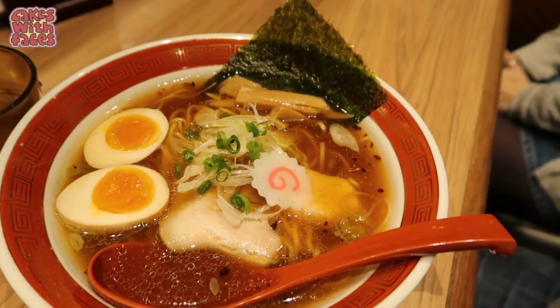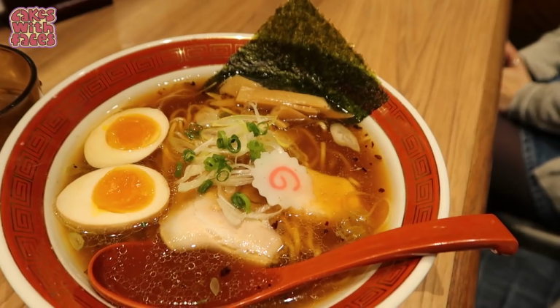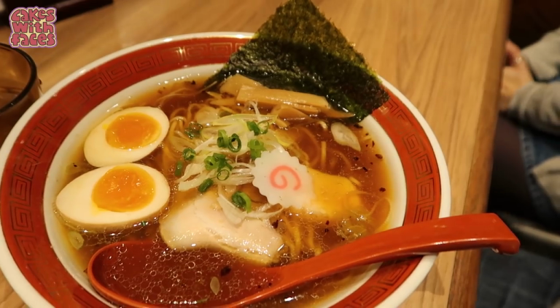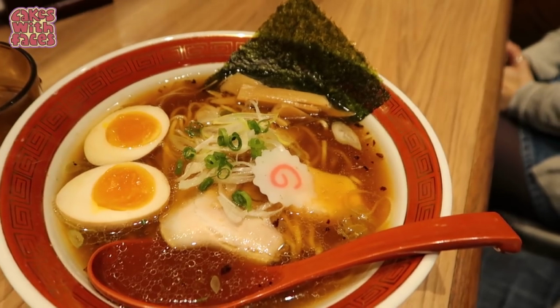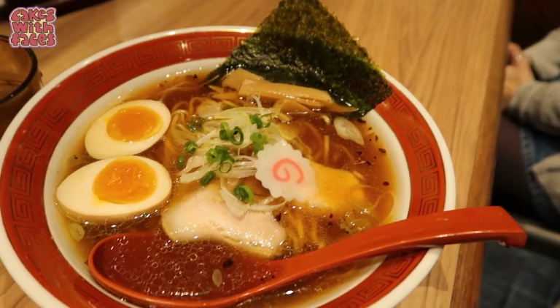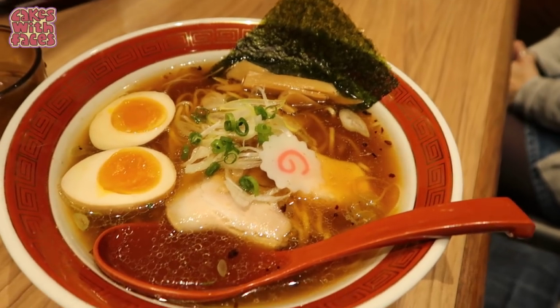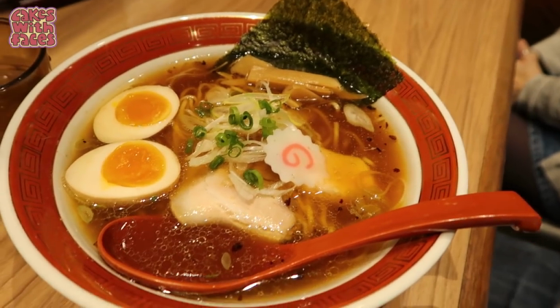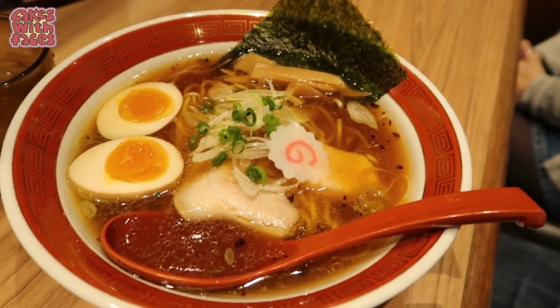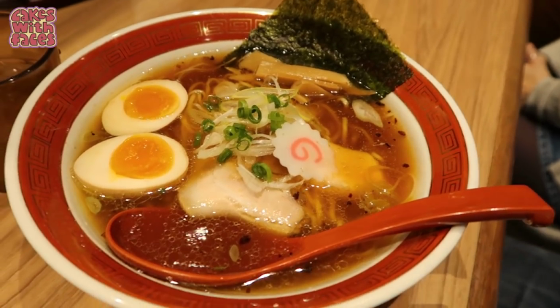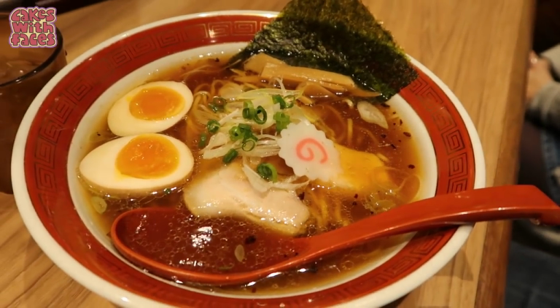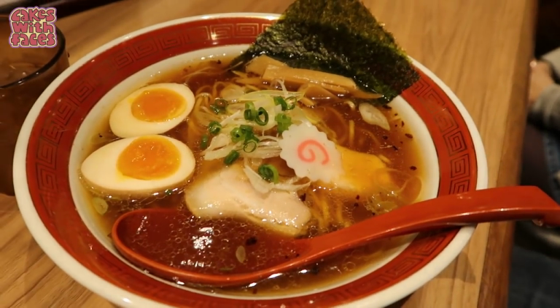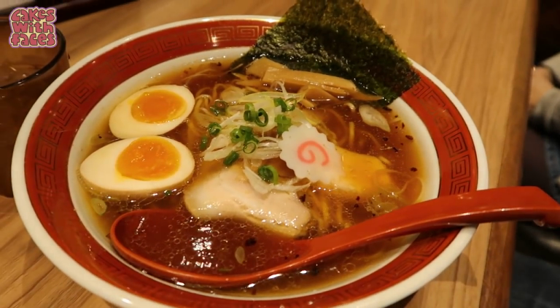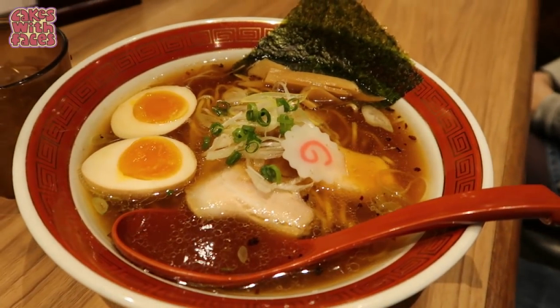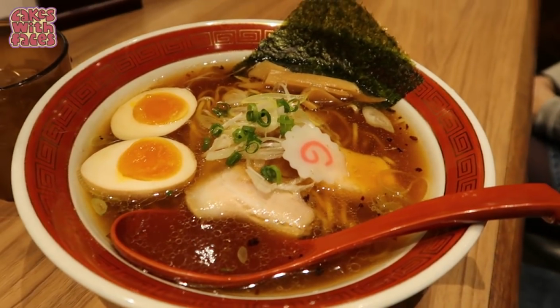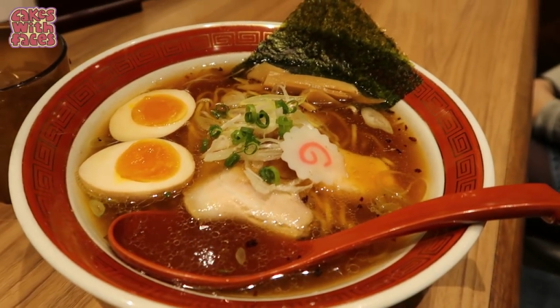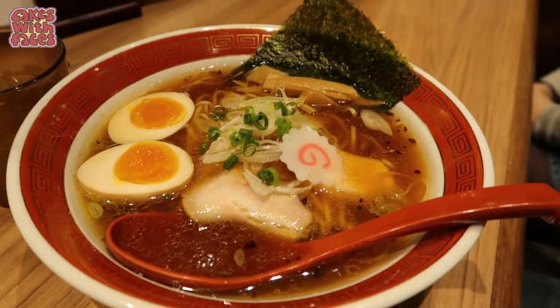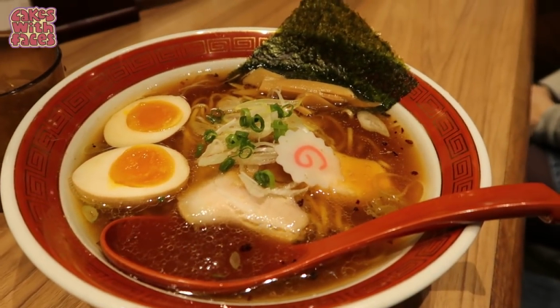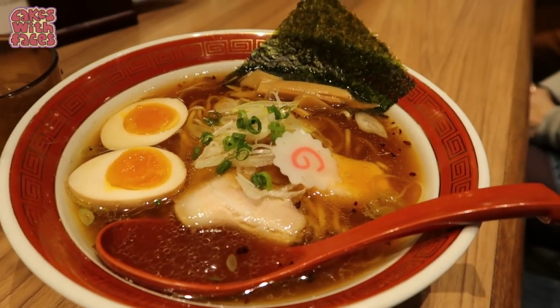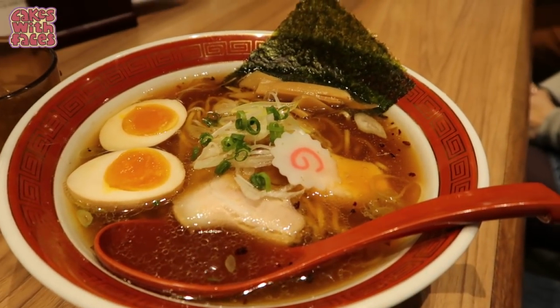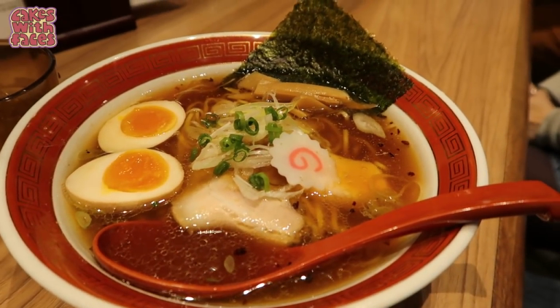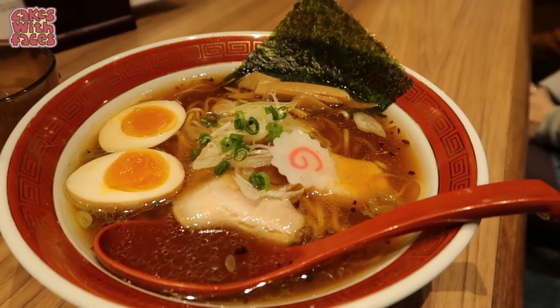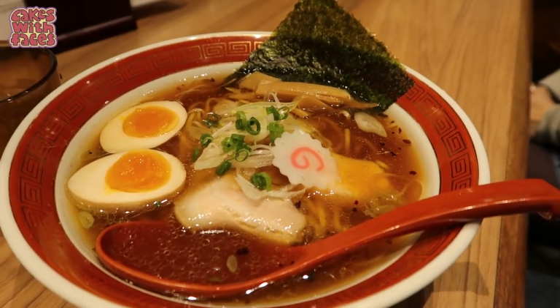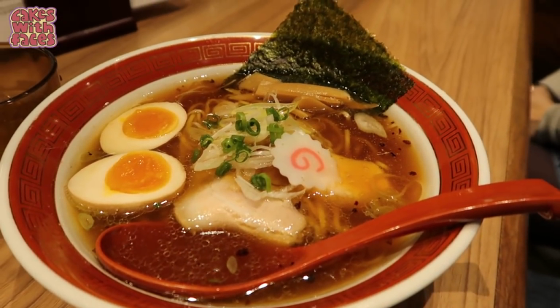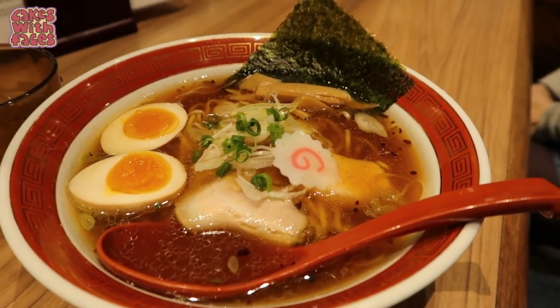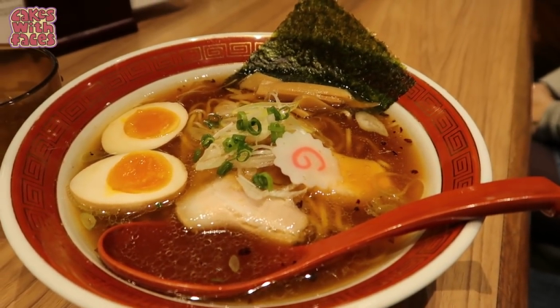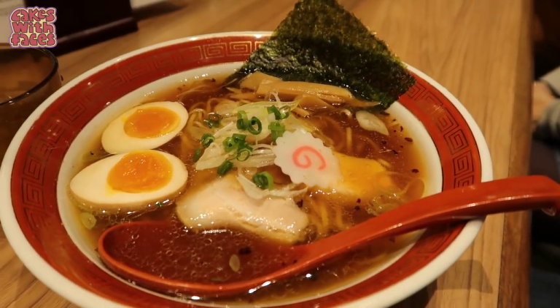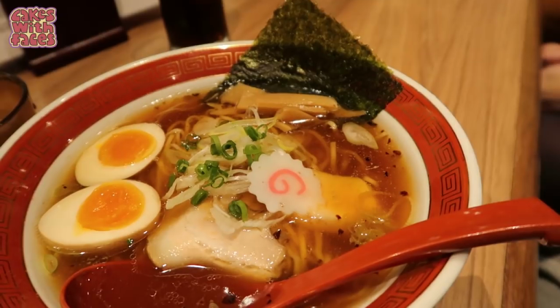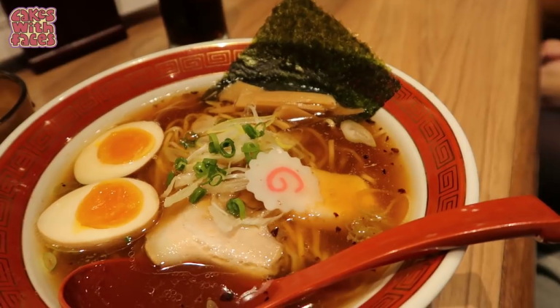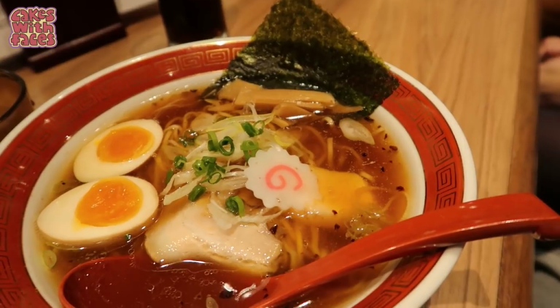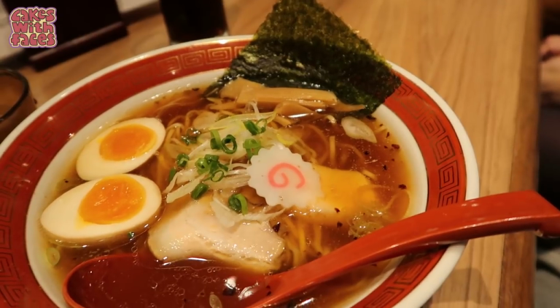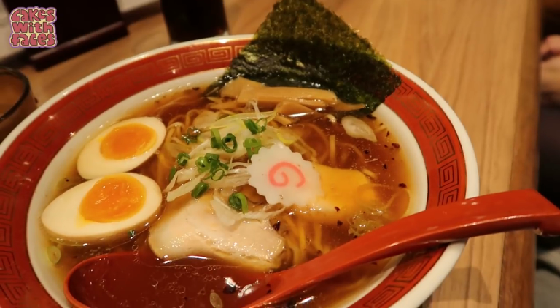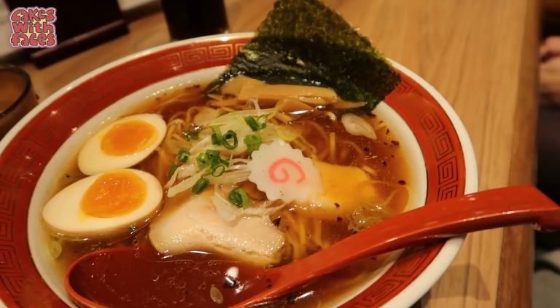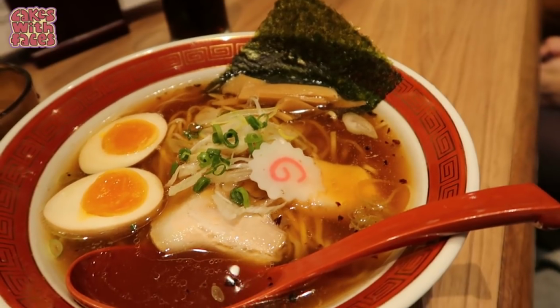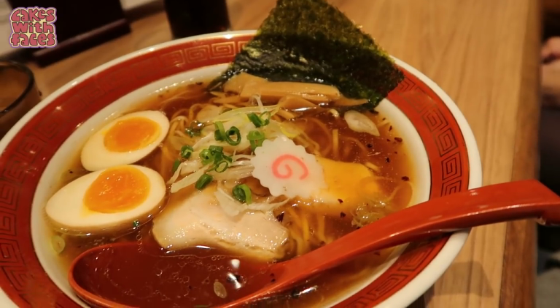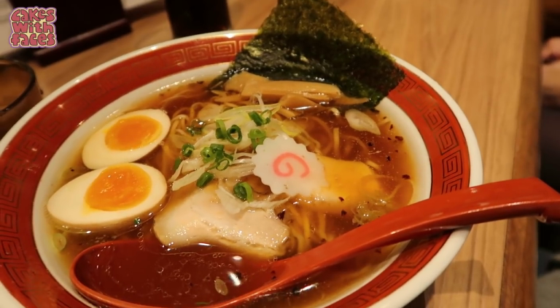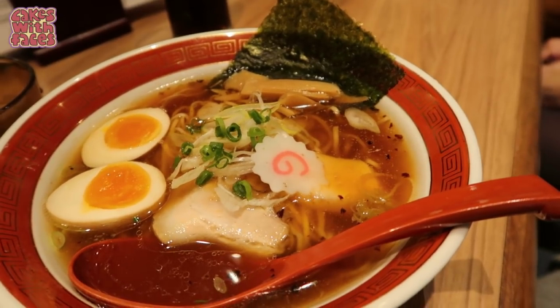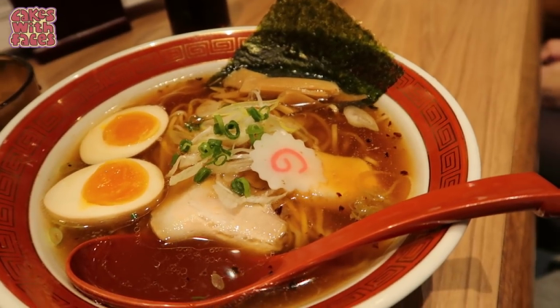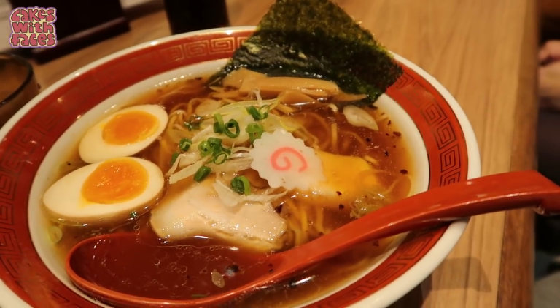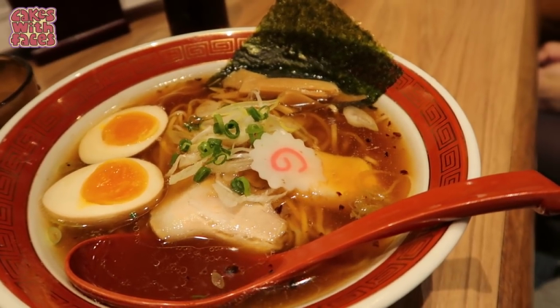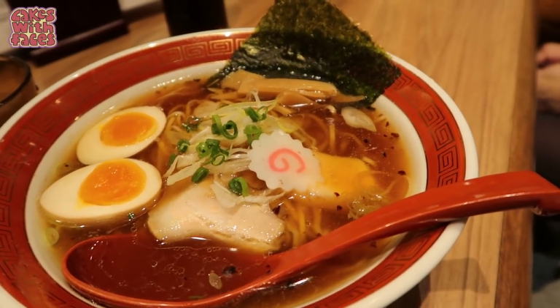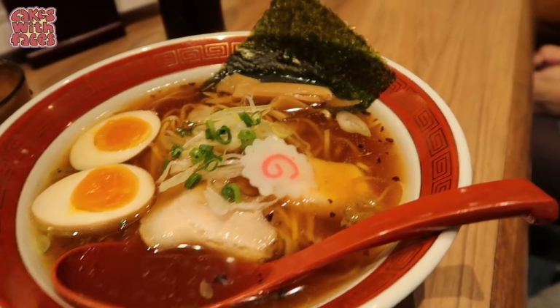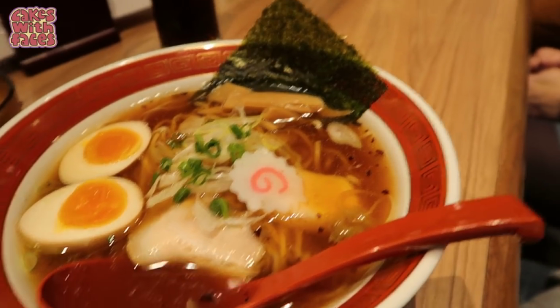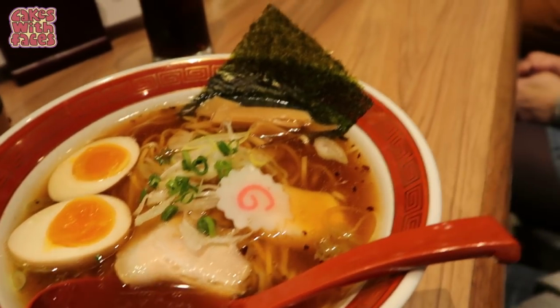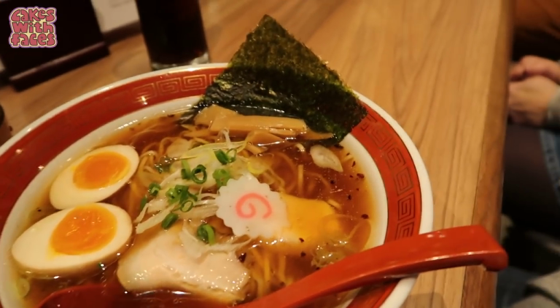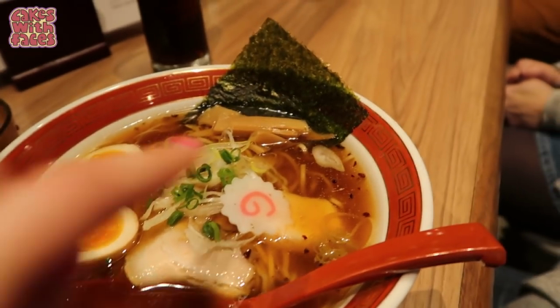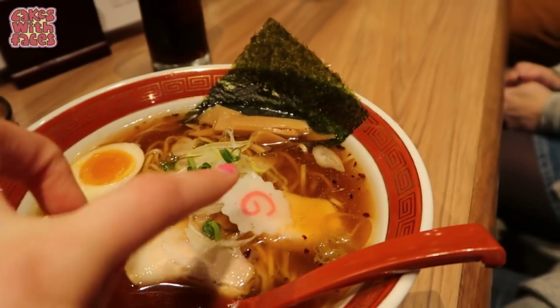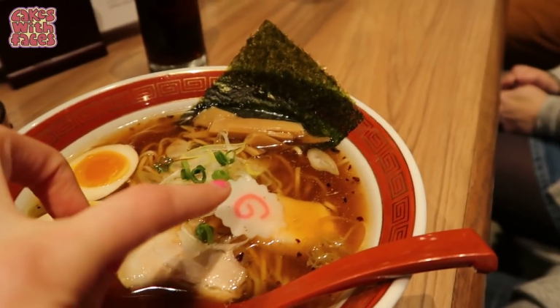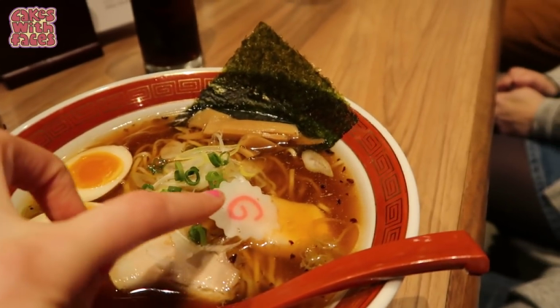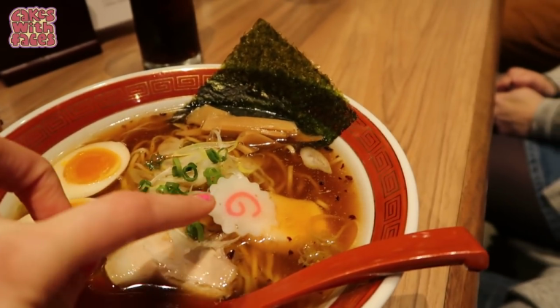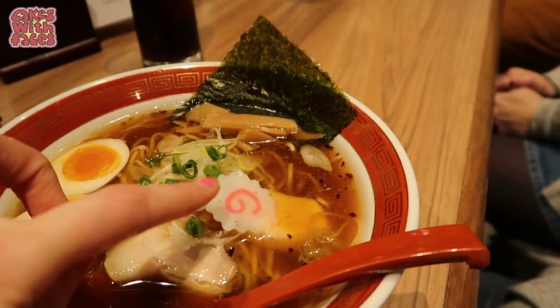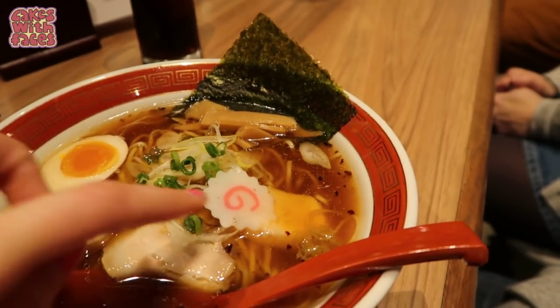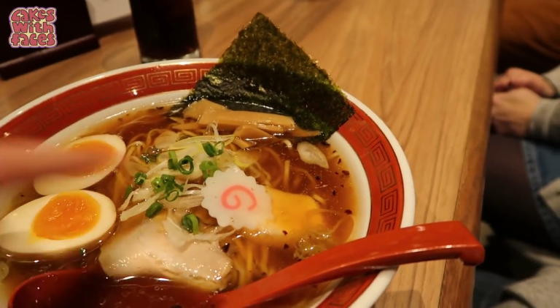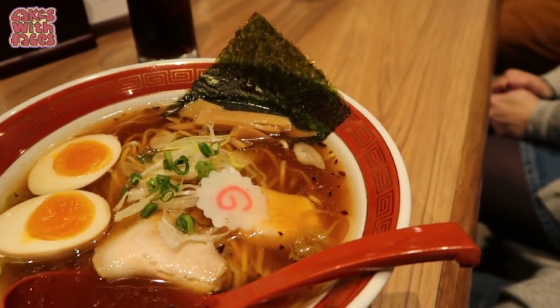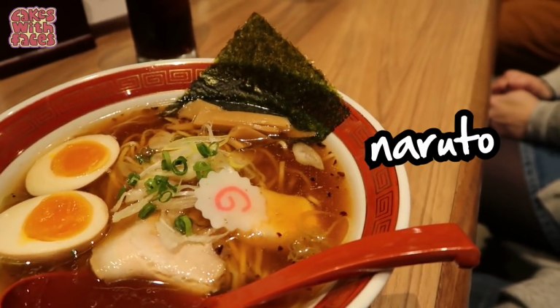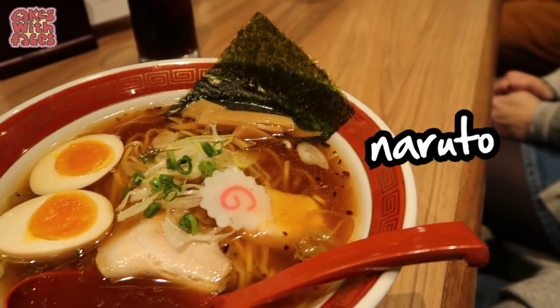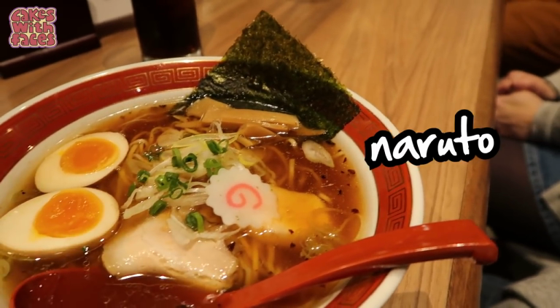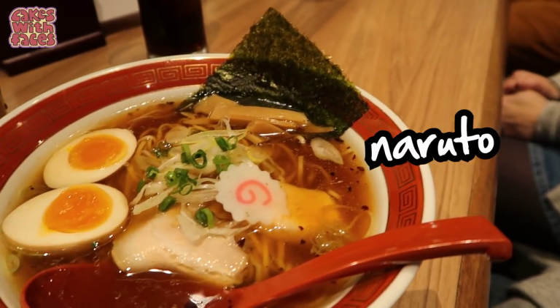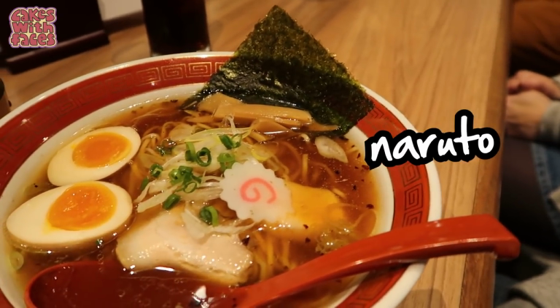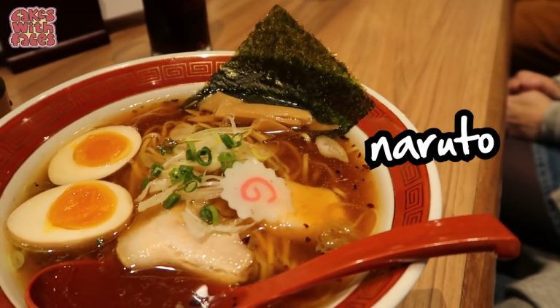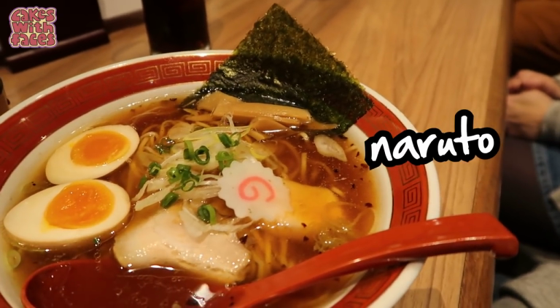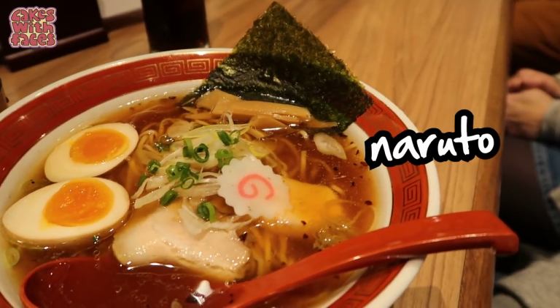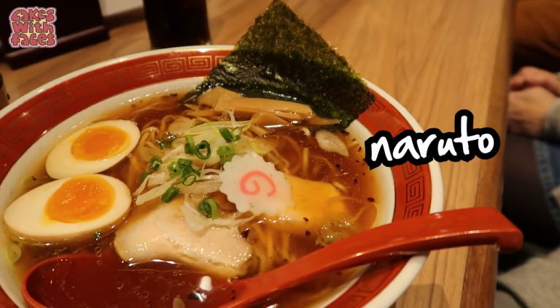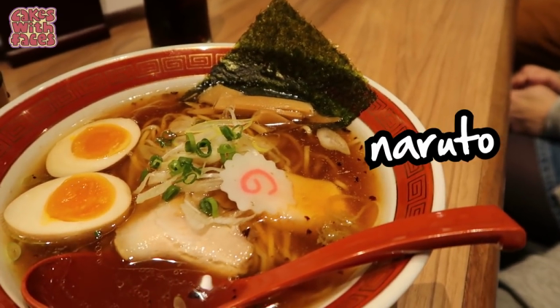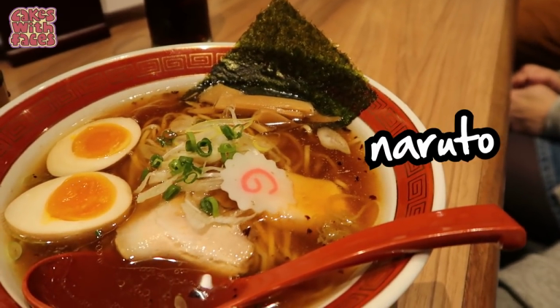Phil's got the soy ramen — soy sauce flavour with pork and egg. And these swirly things are a type of fish cake.